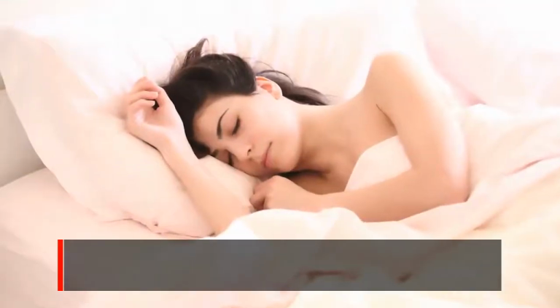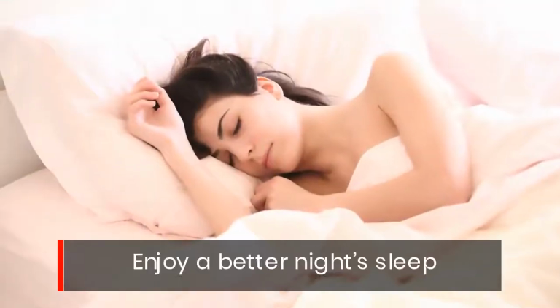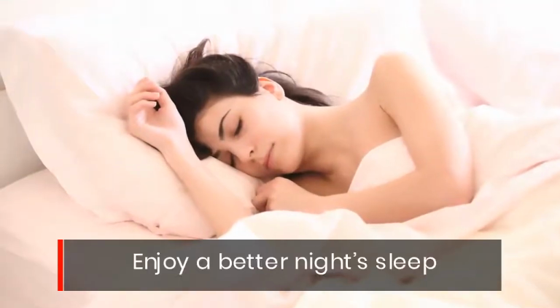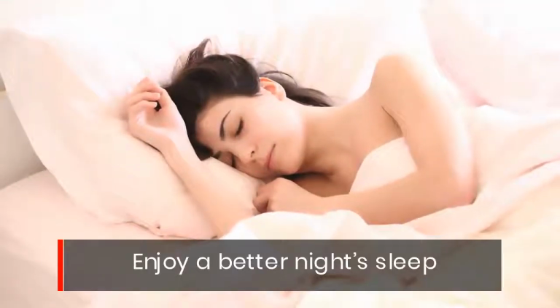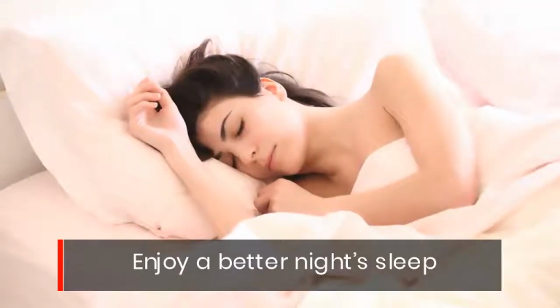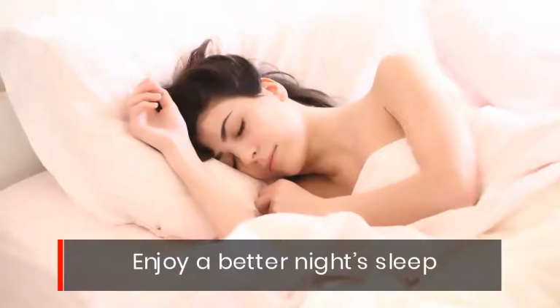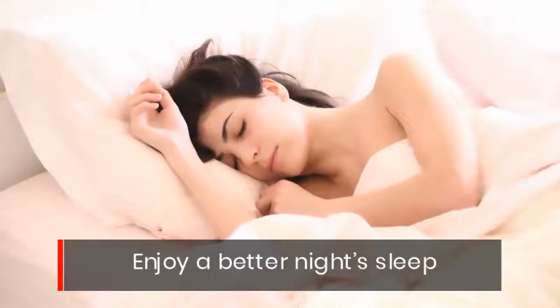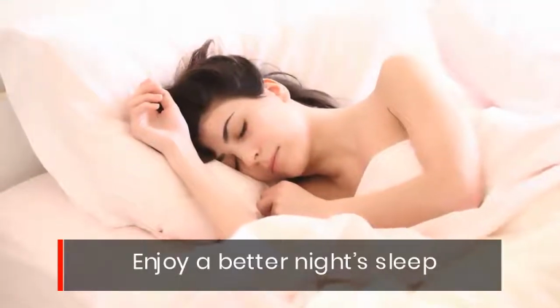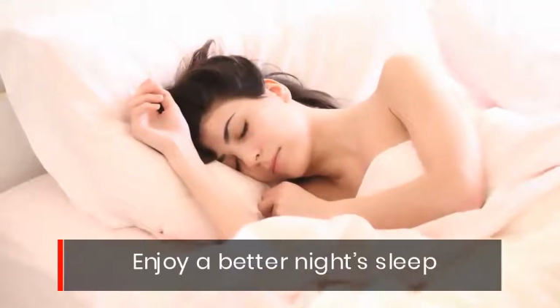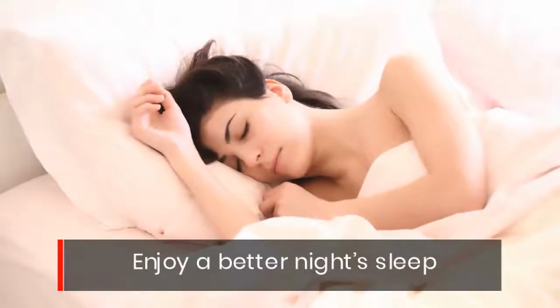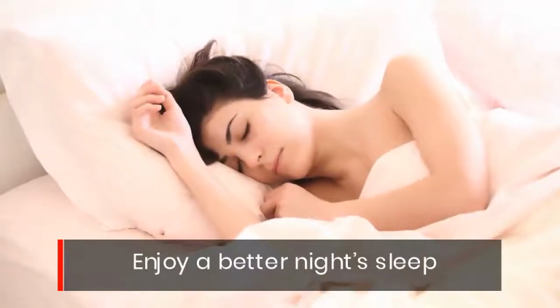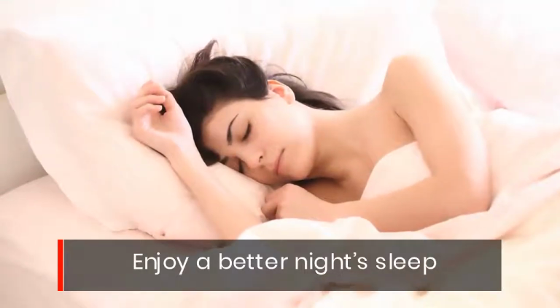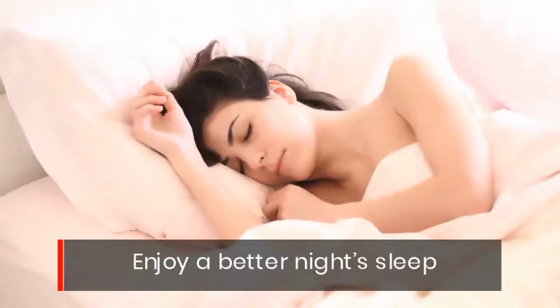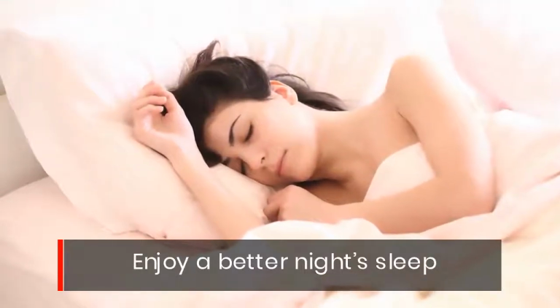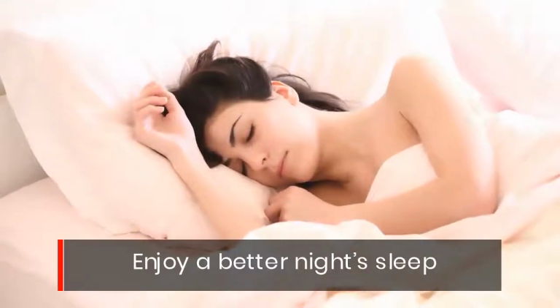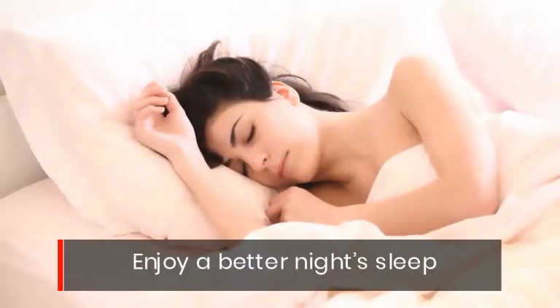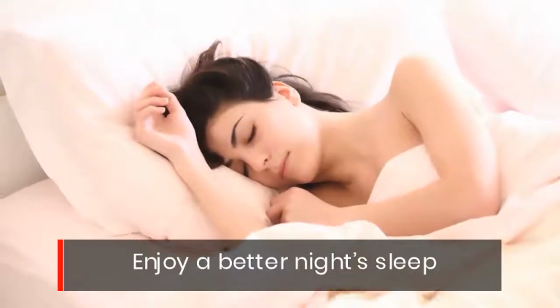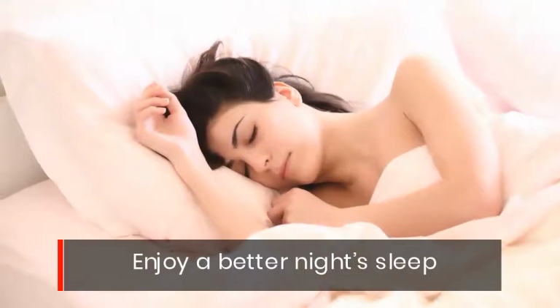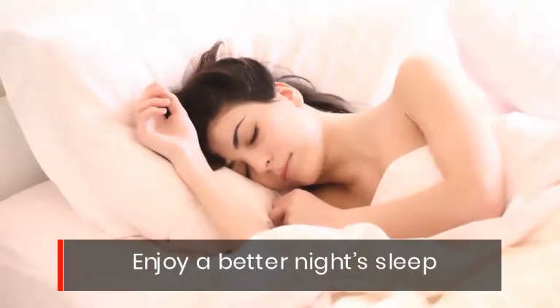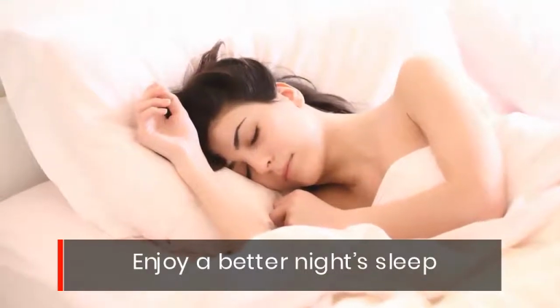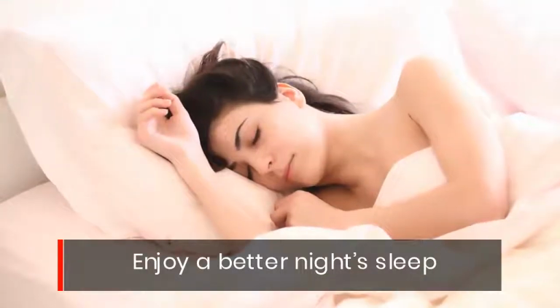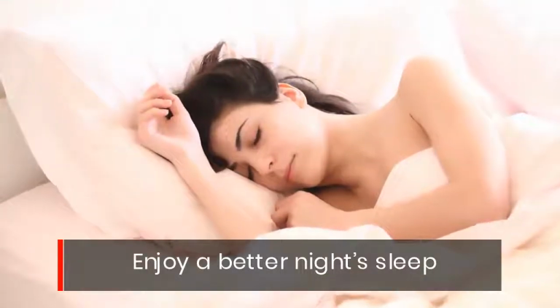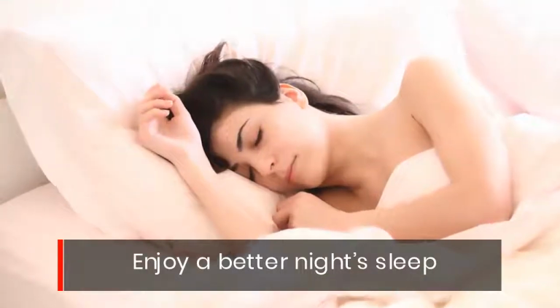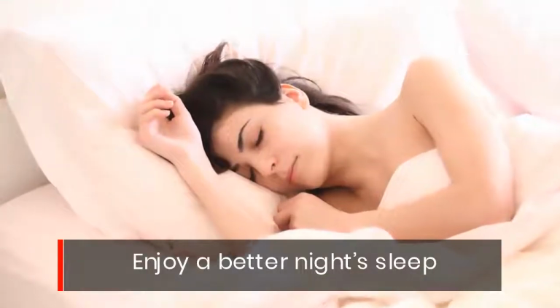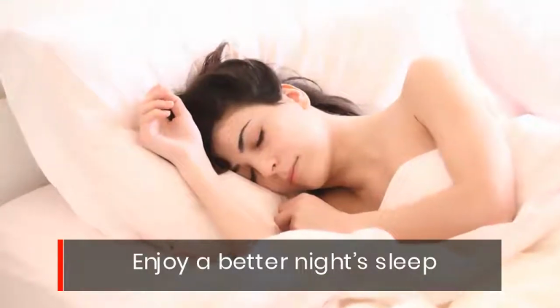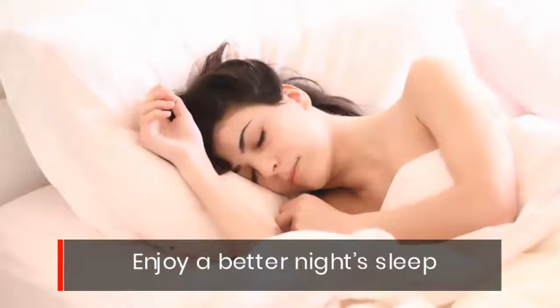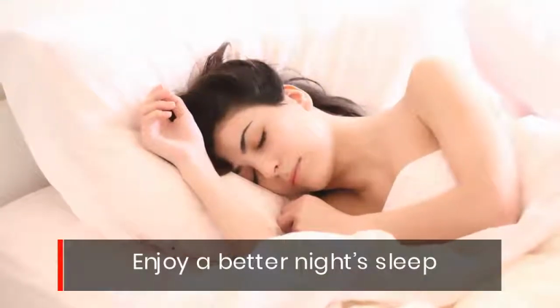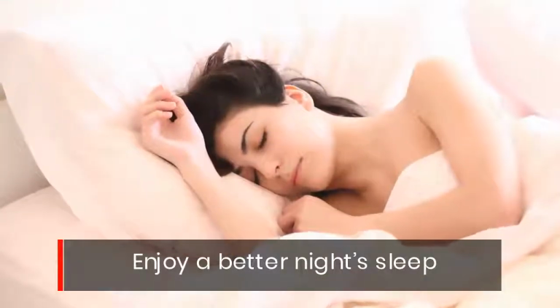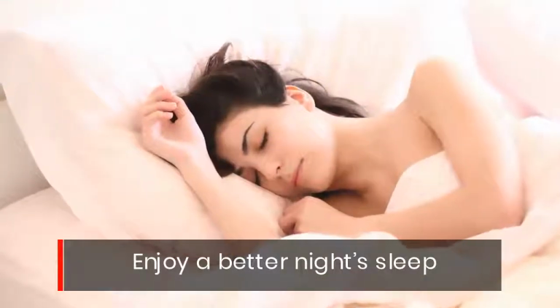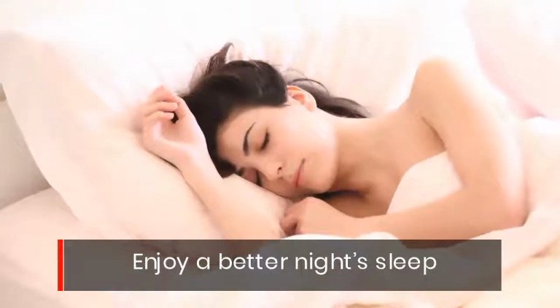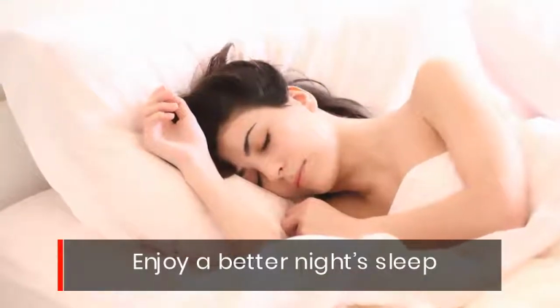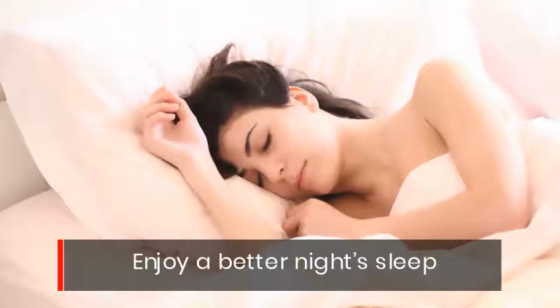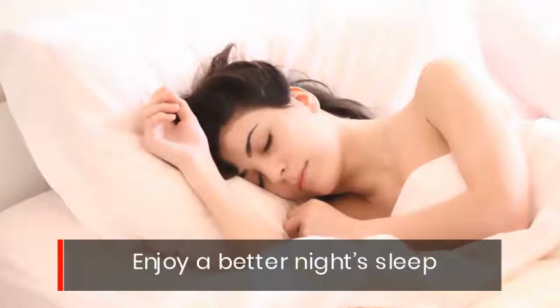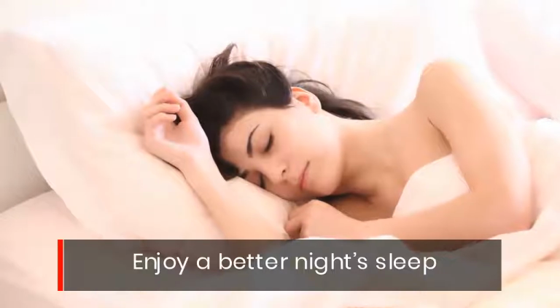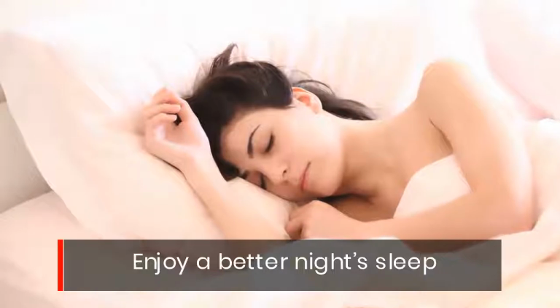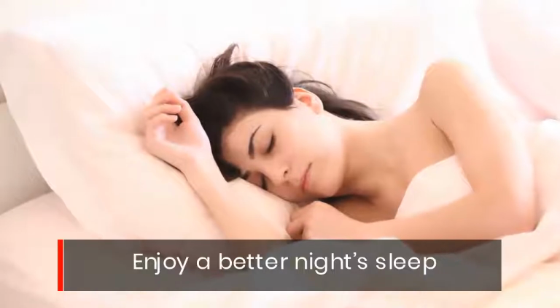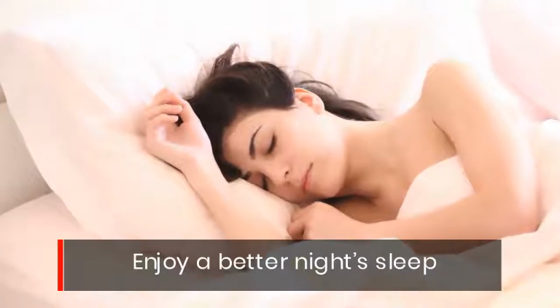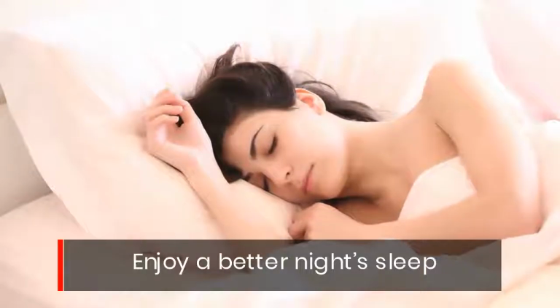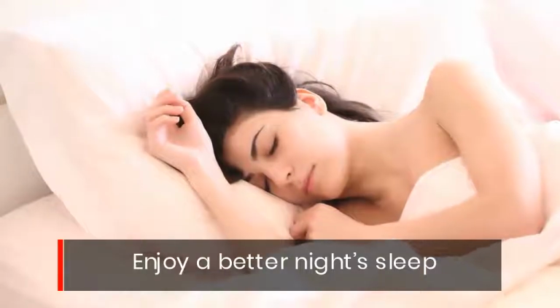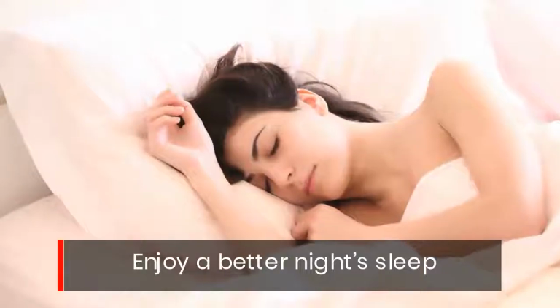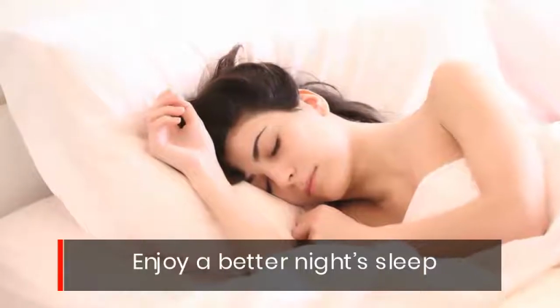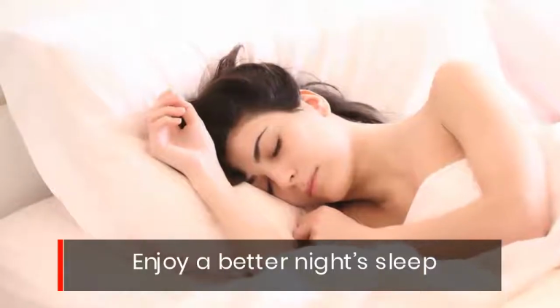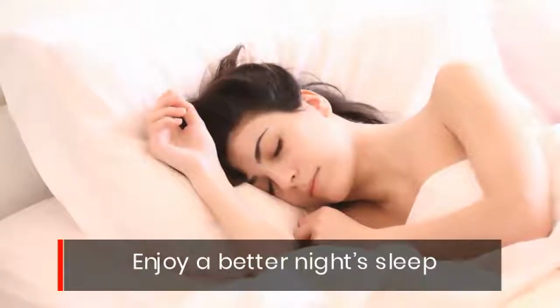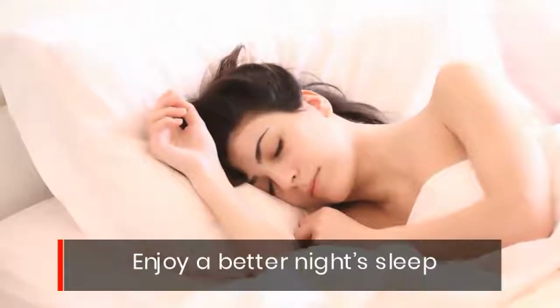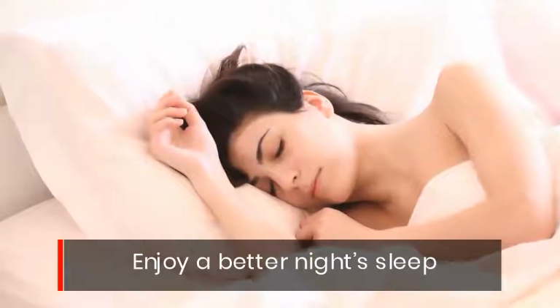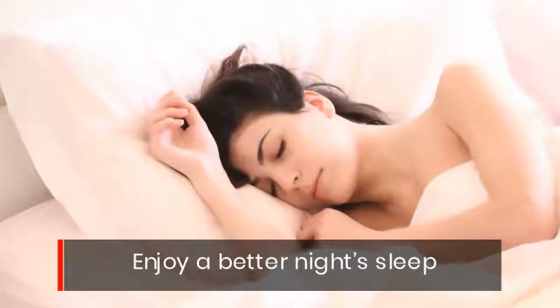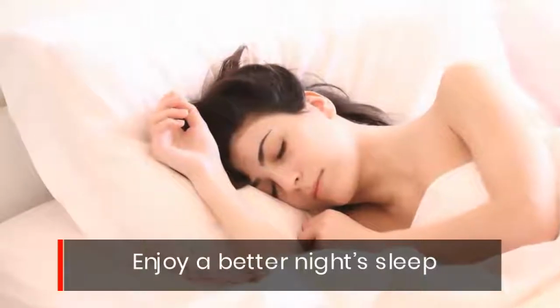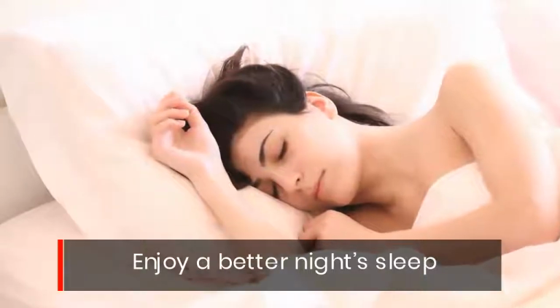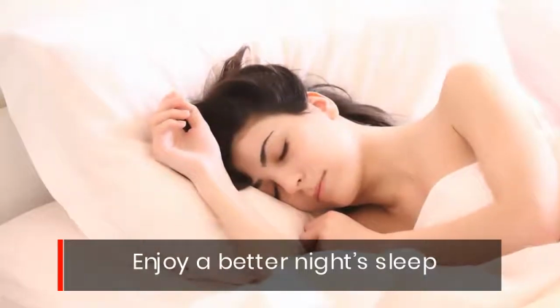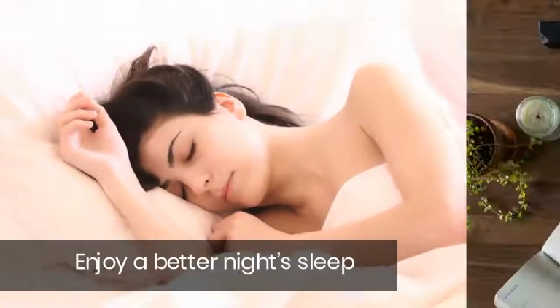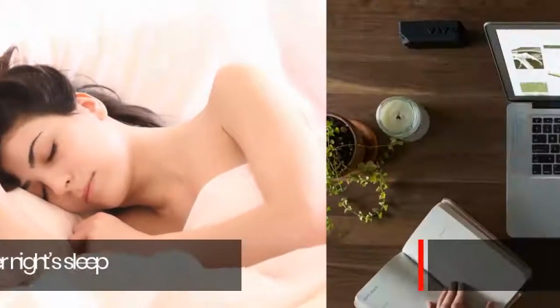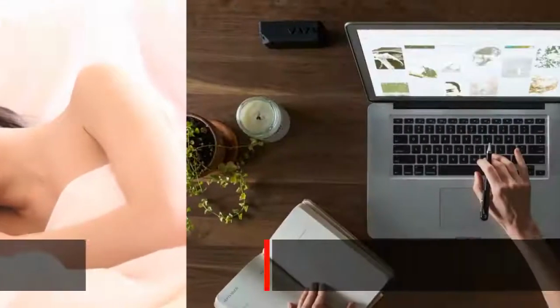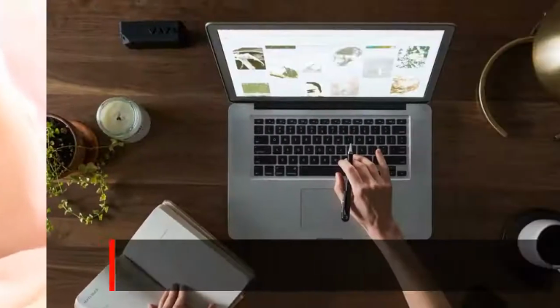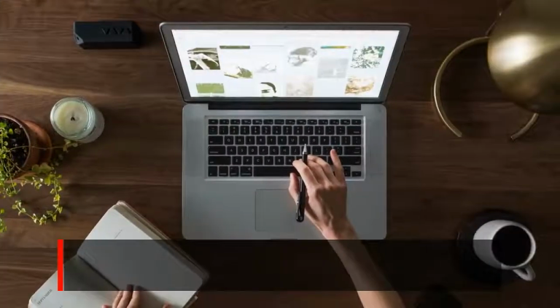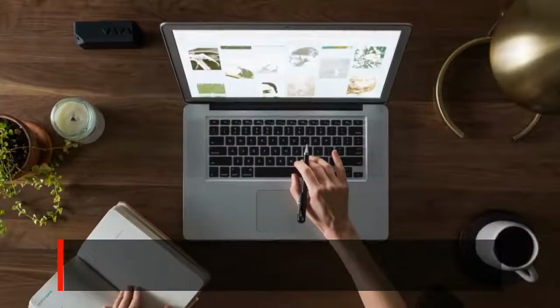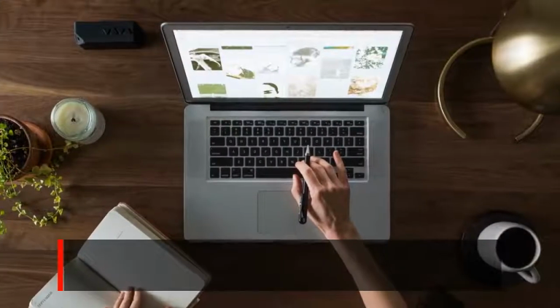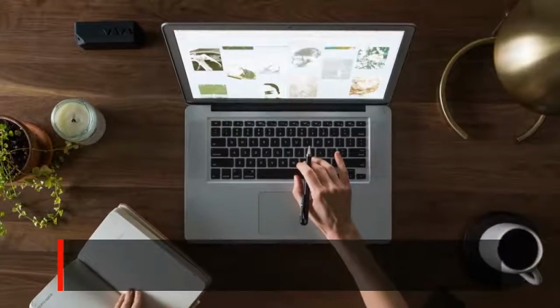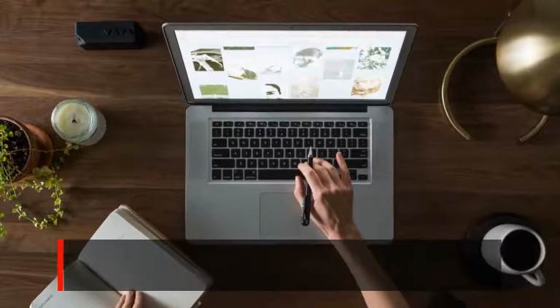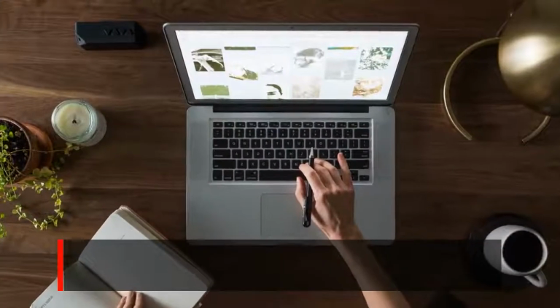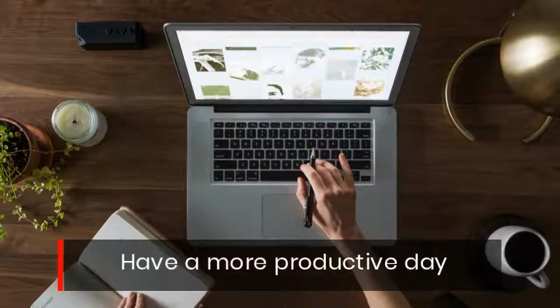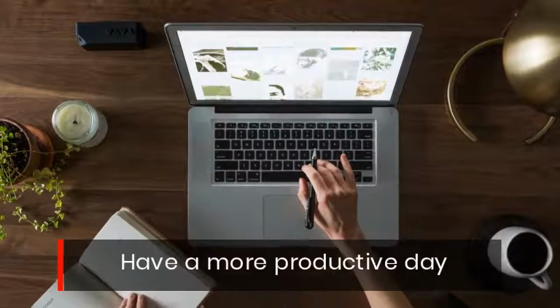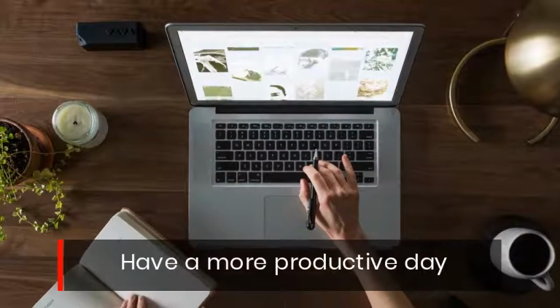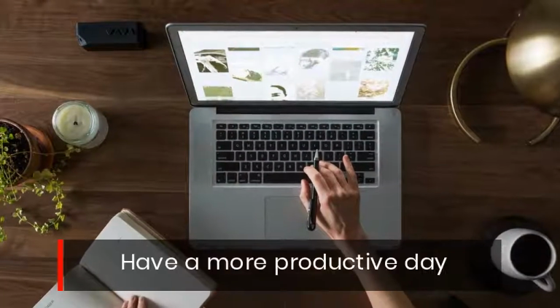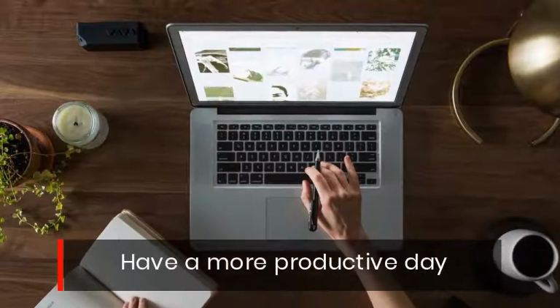Enjoy a better night's sleep. Have a more productive day.